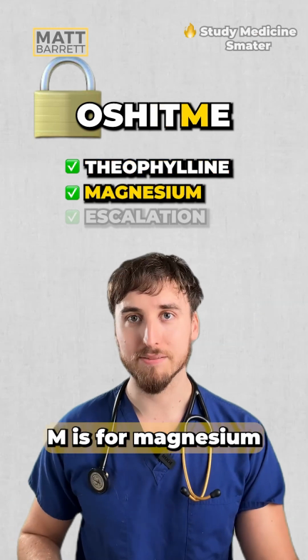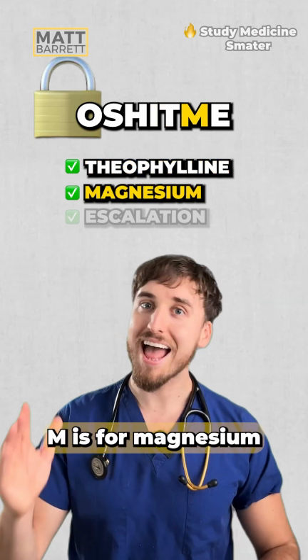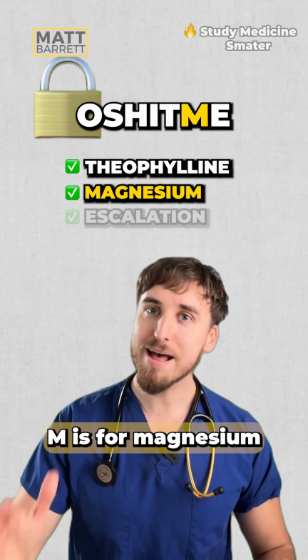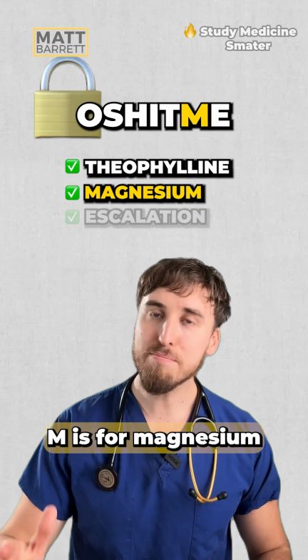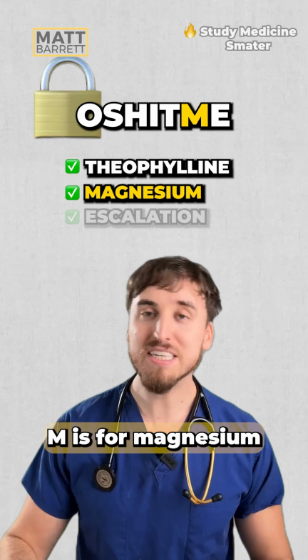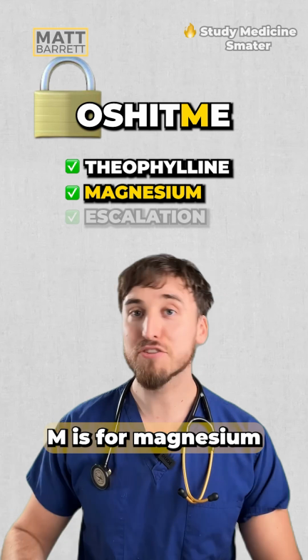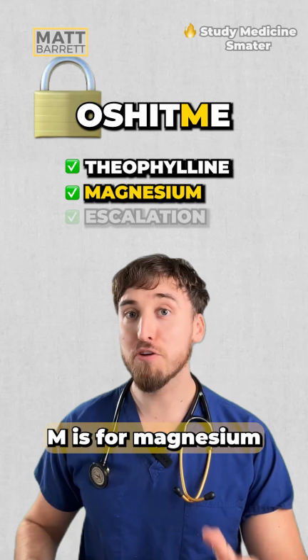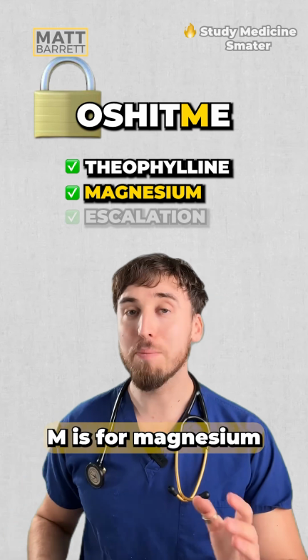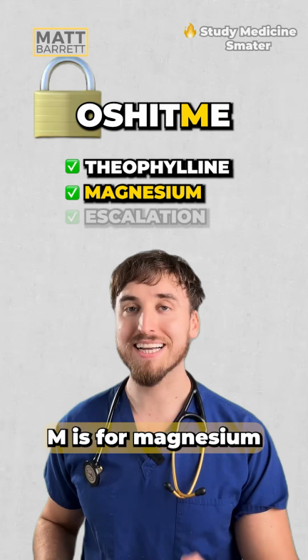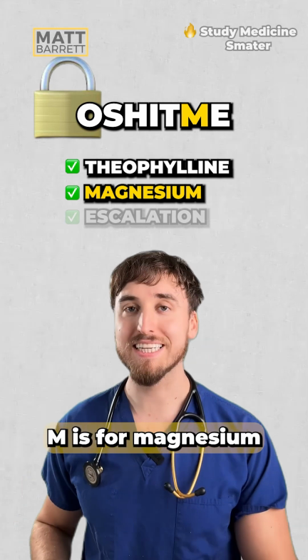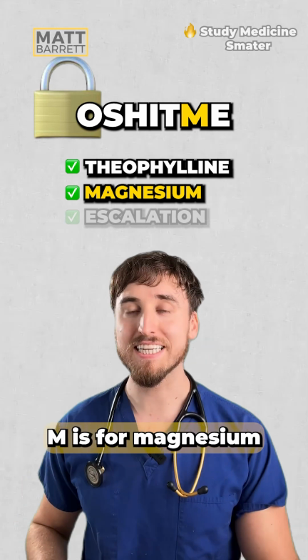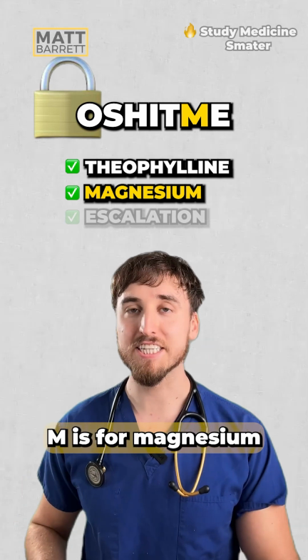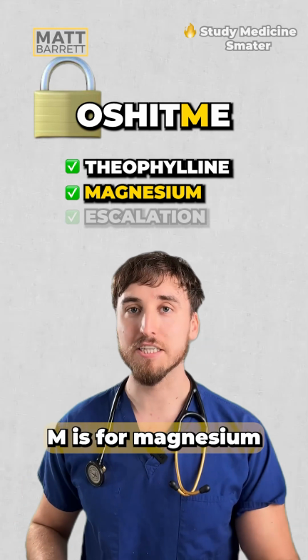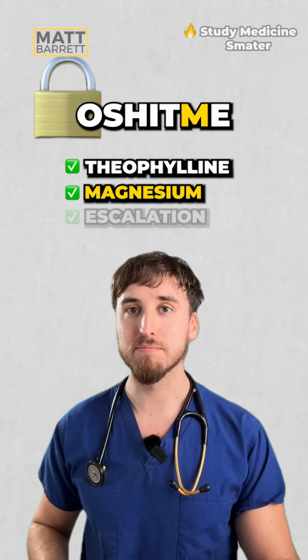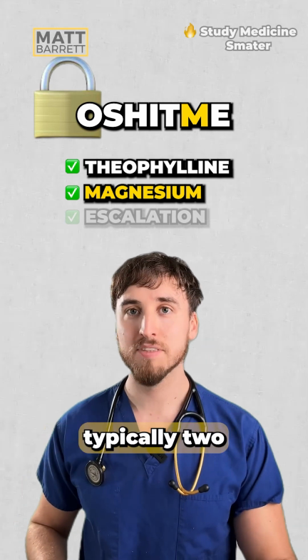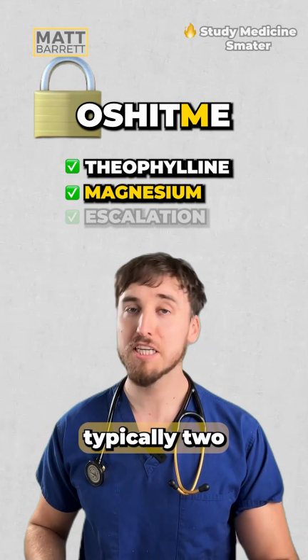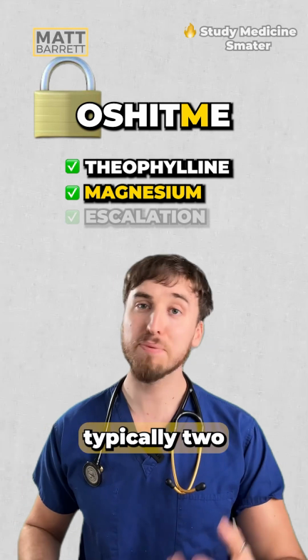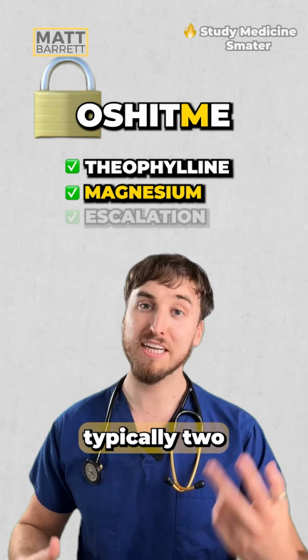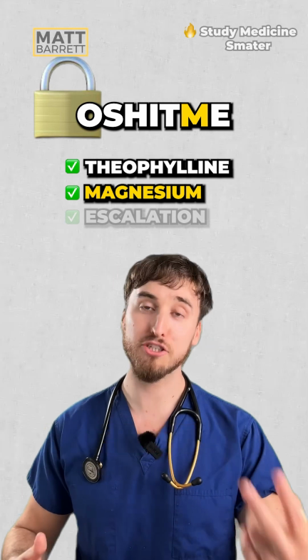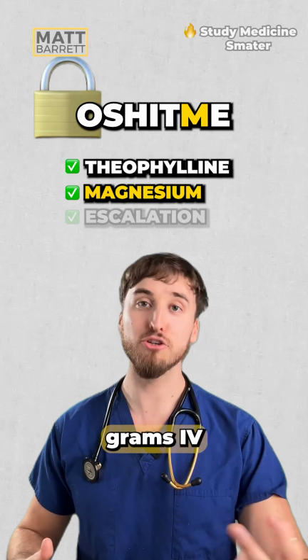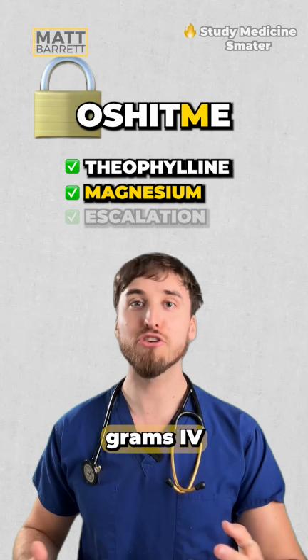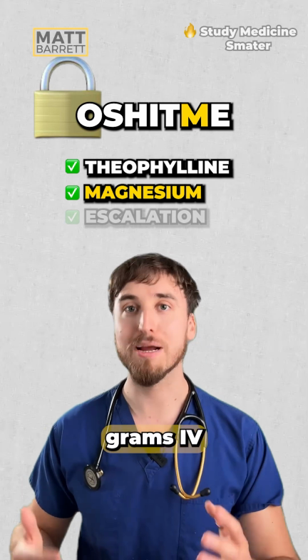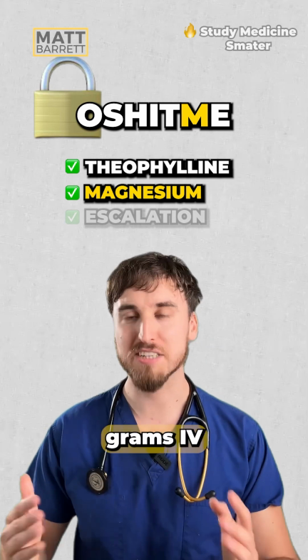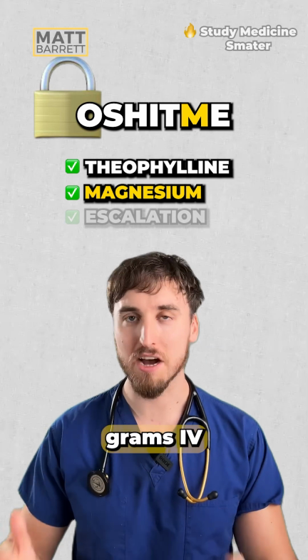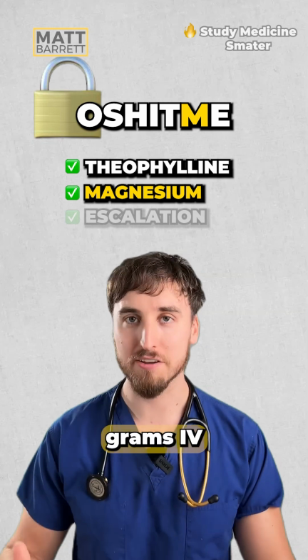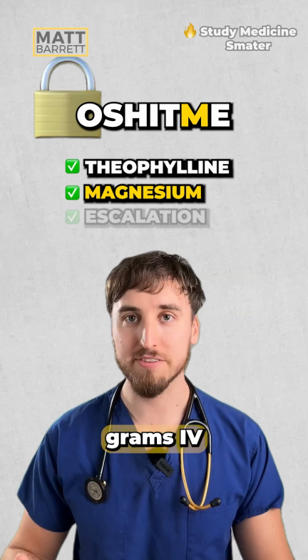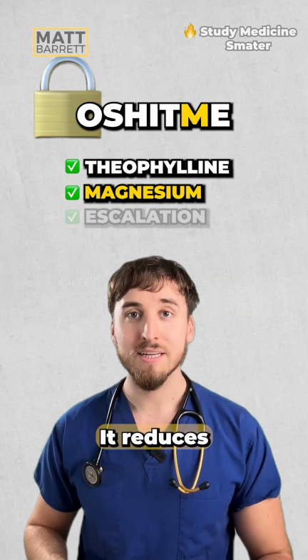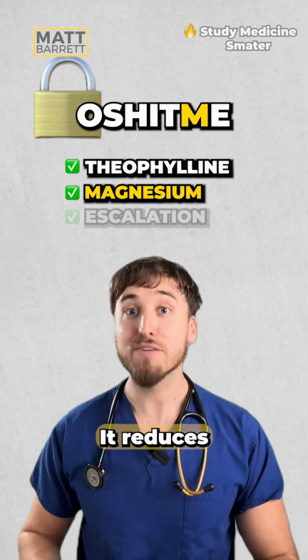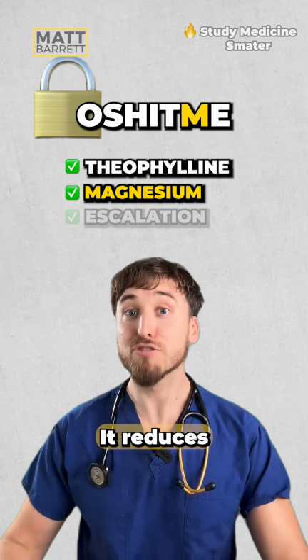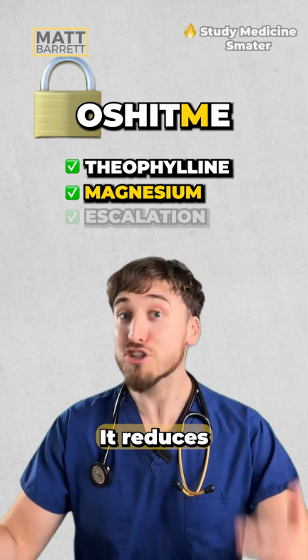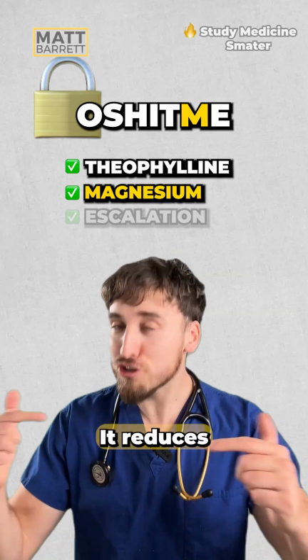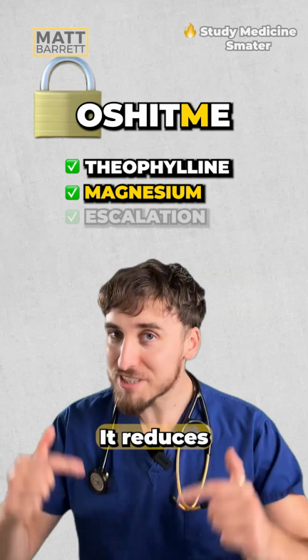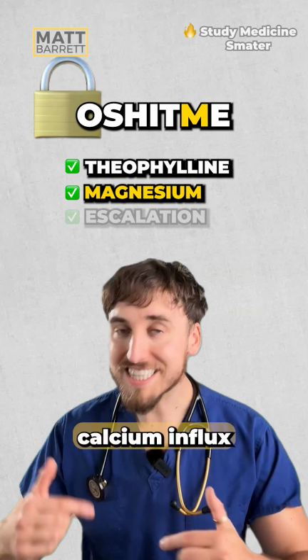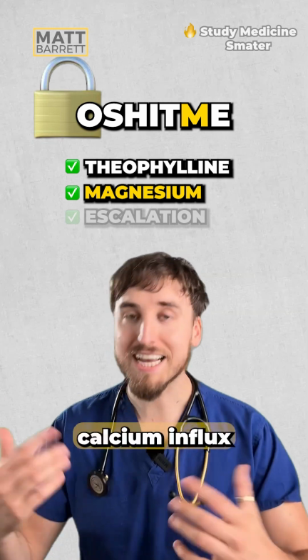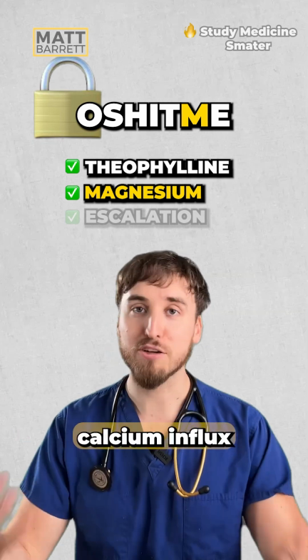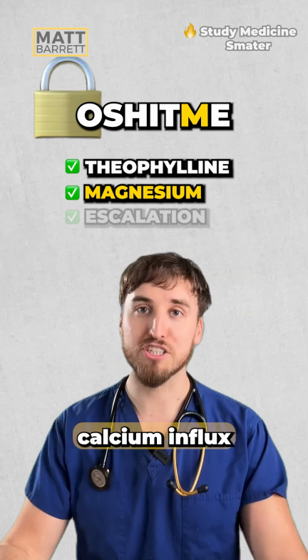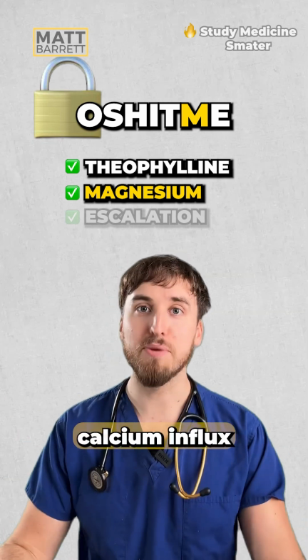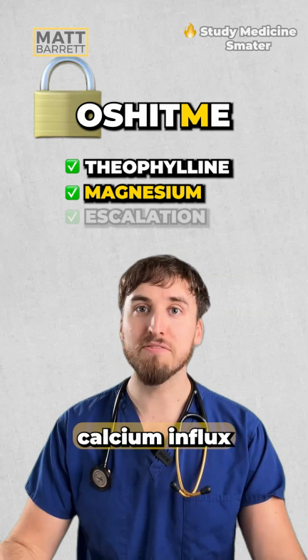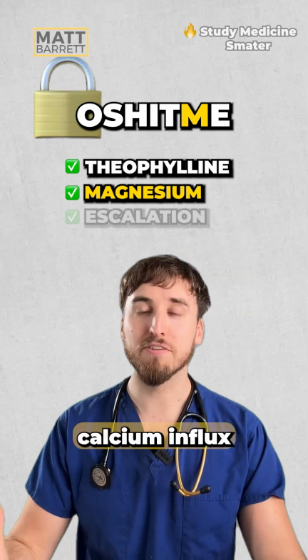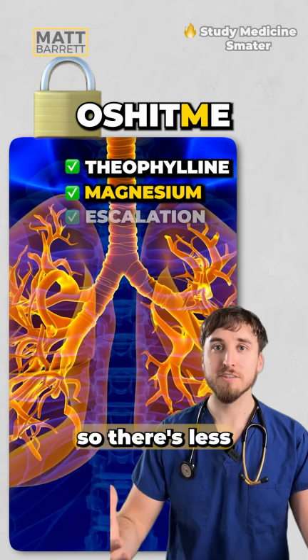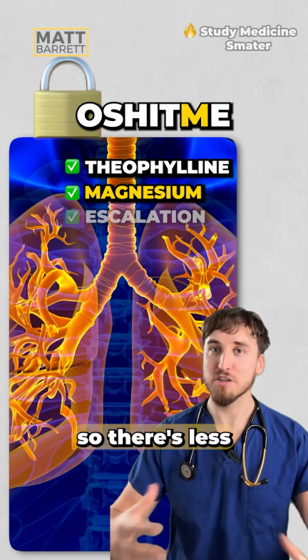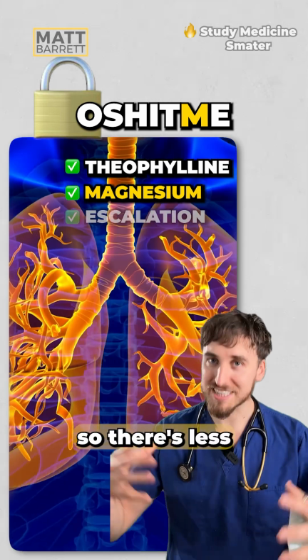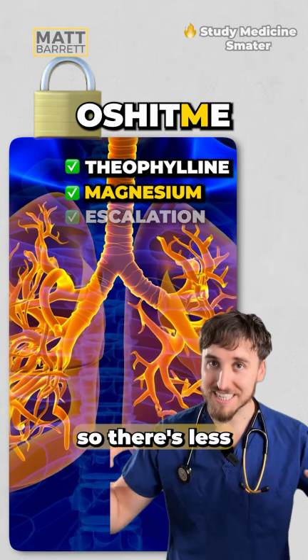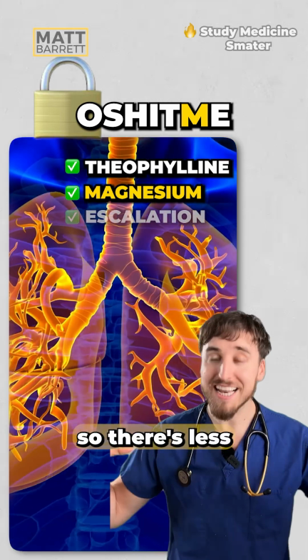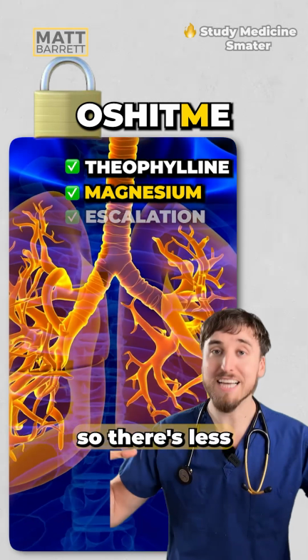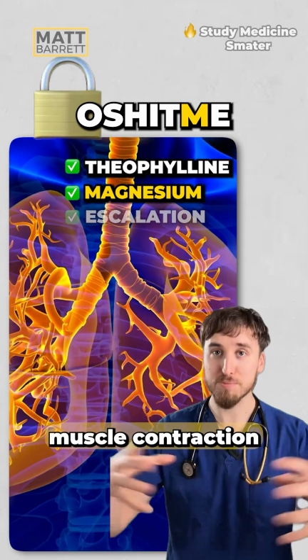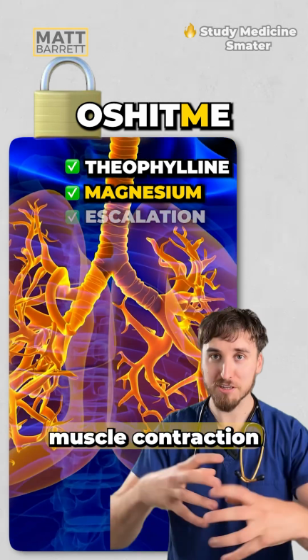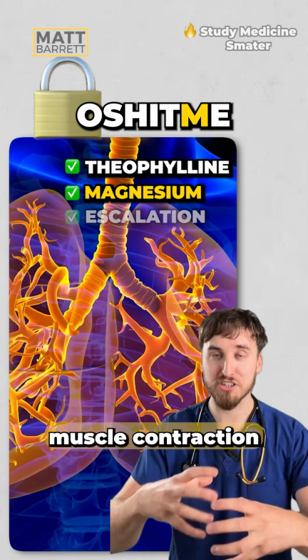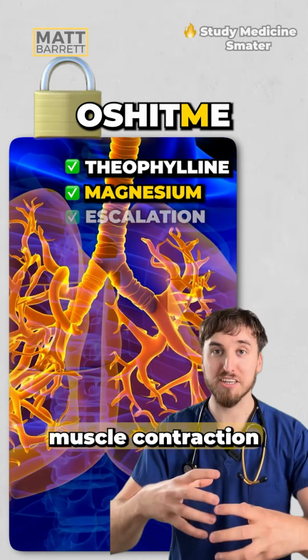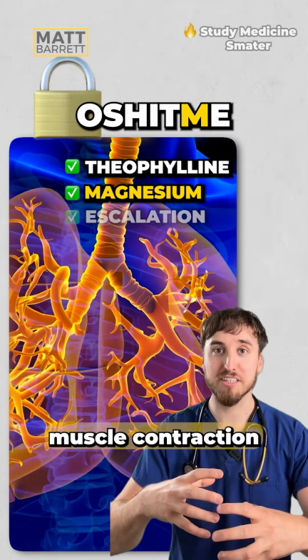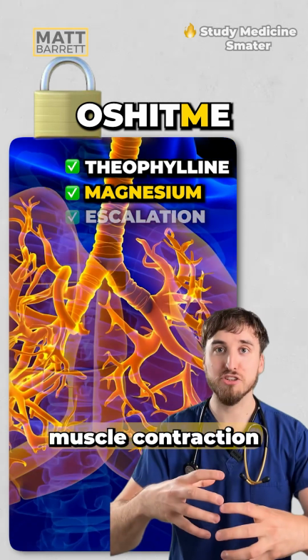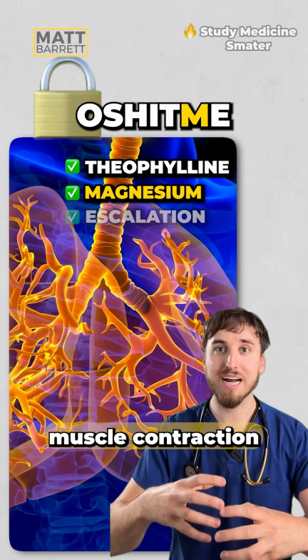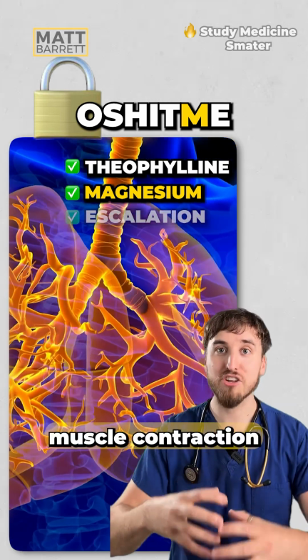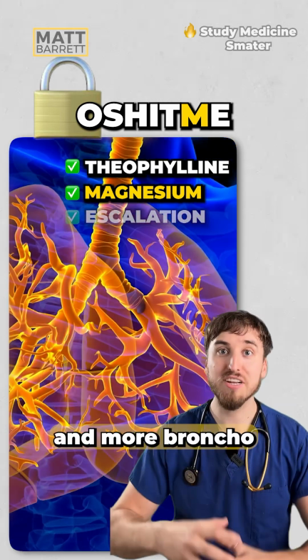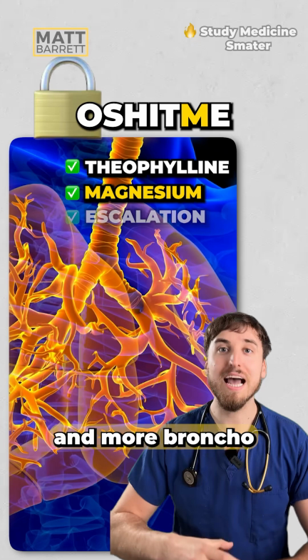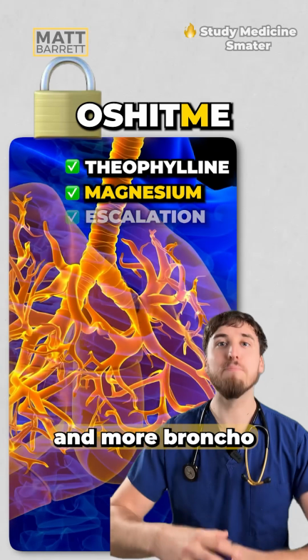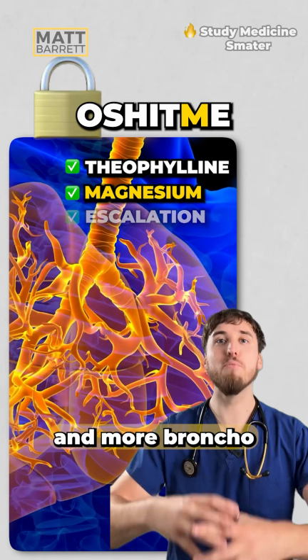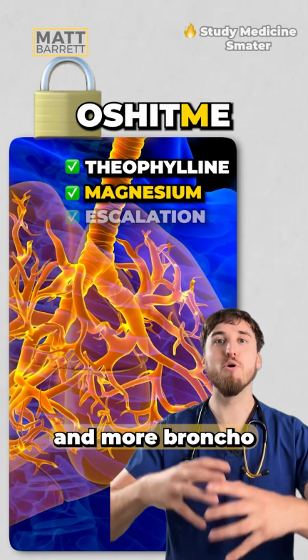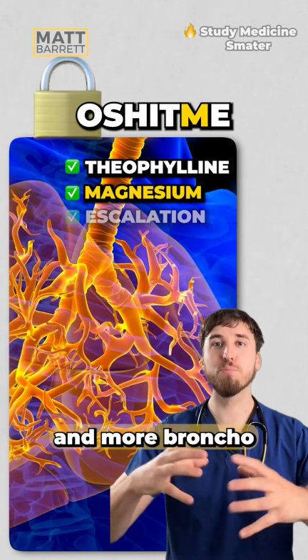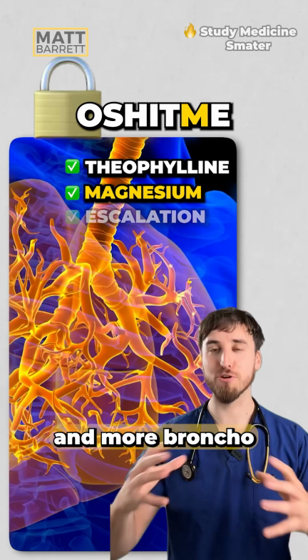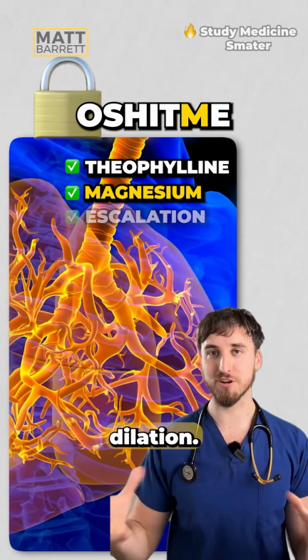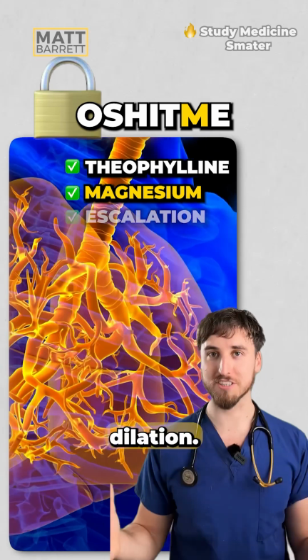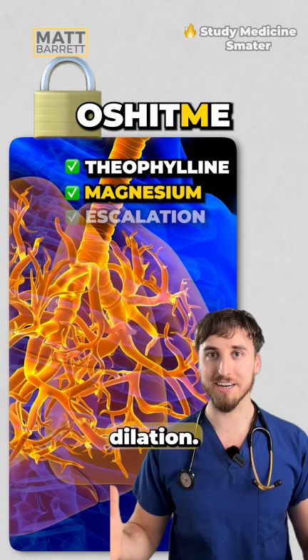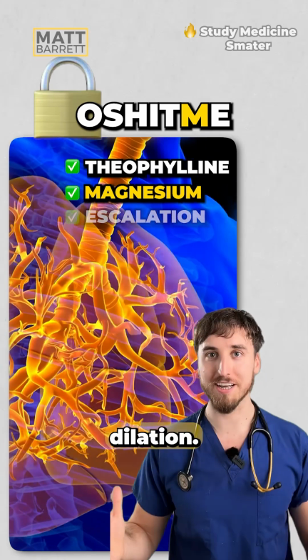M is for magnesium, typically 2g IV. It reduces calcium influx, so there's less muscular contraction and more bronchodilation.